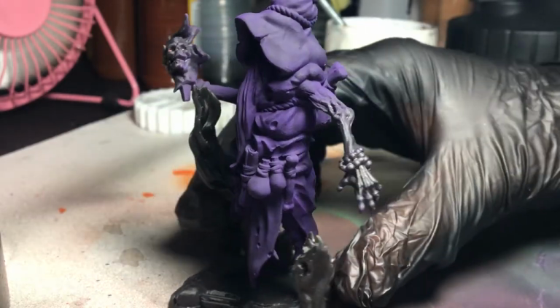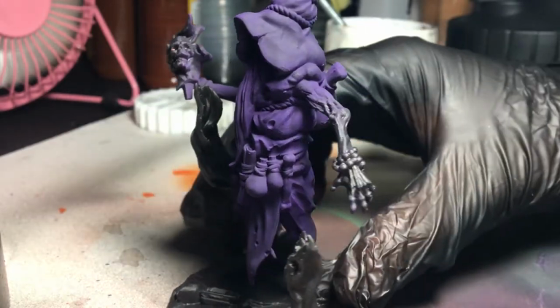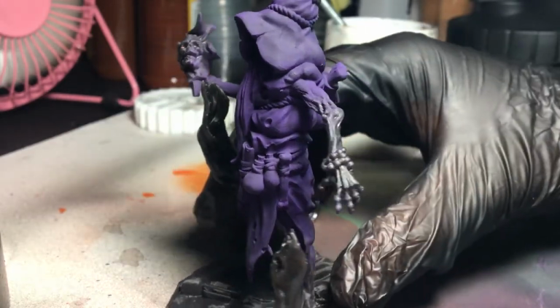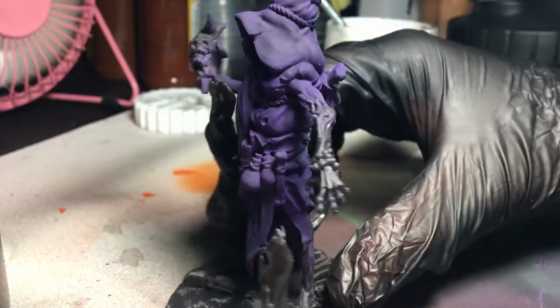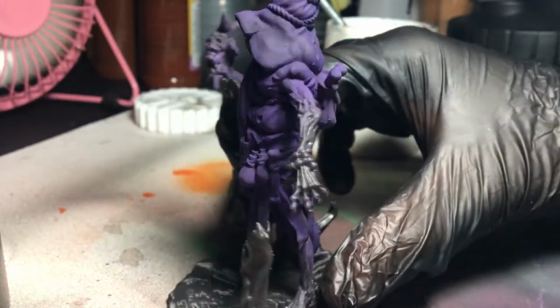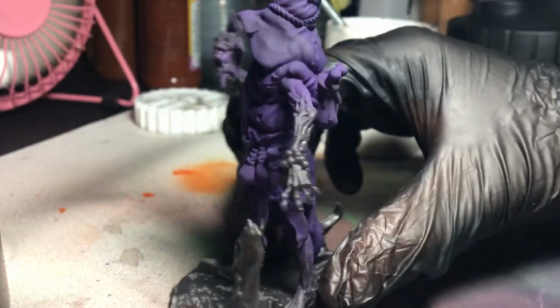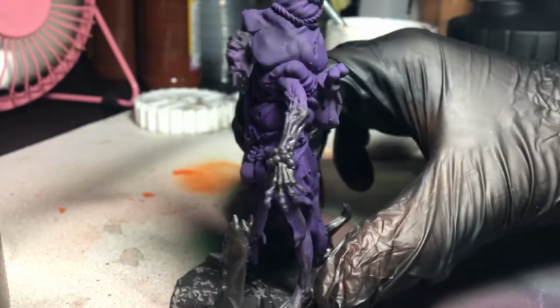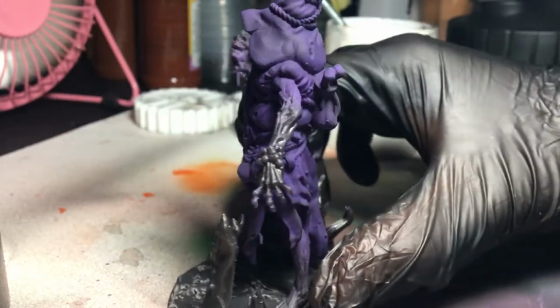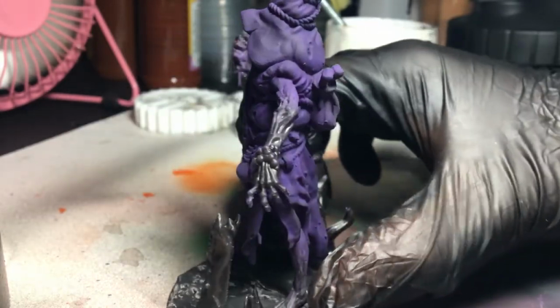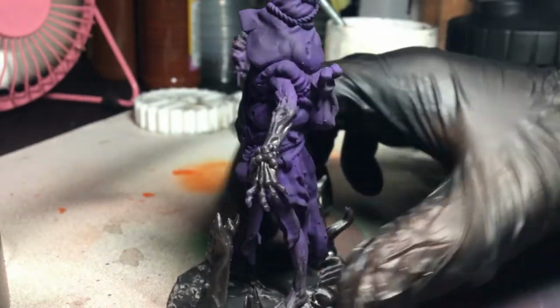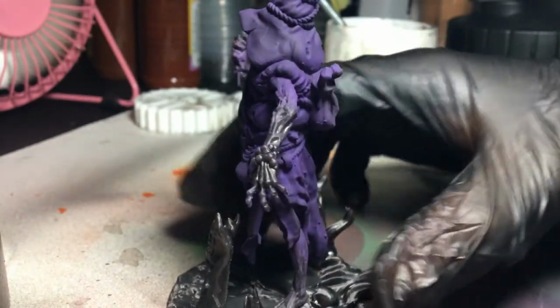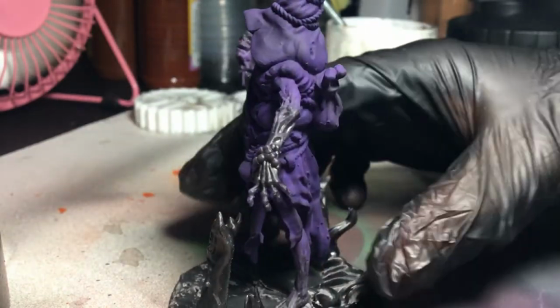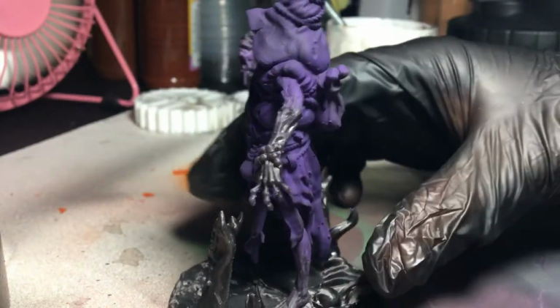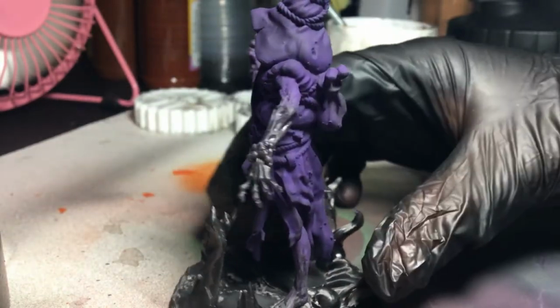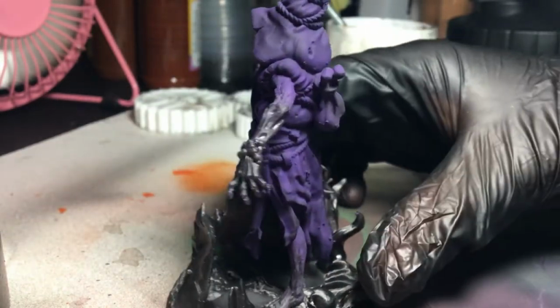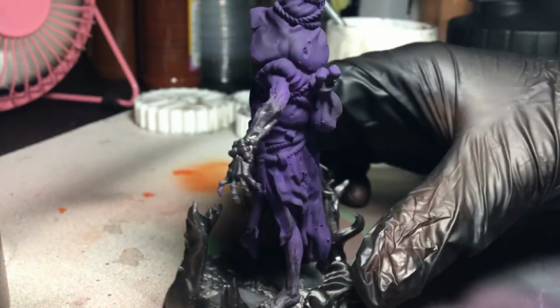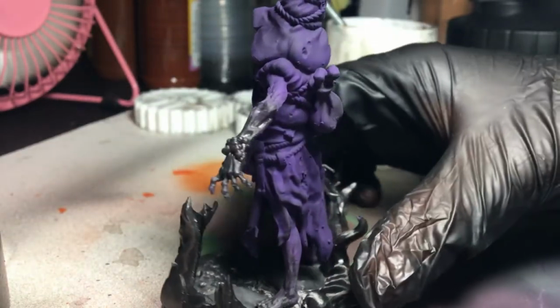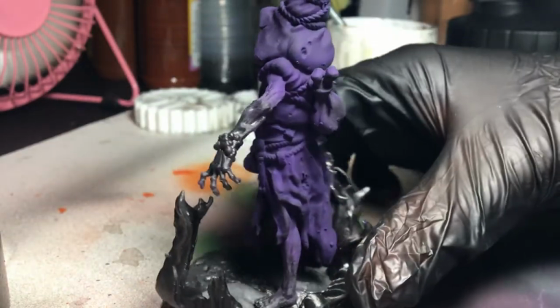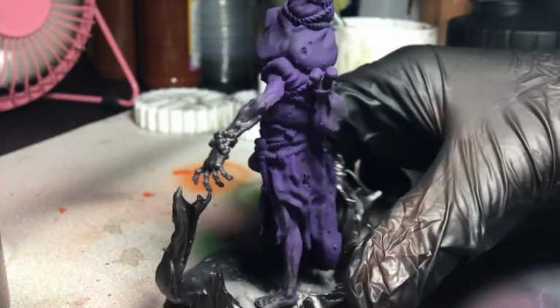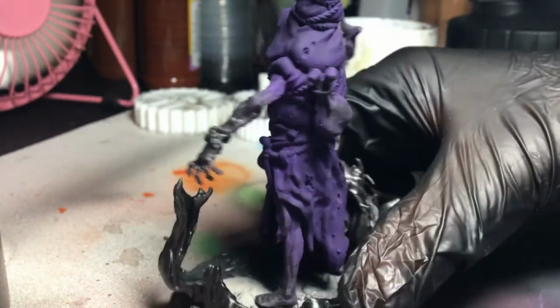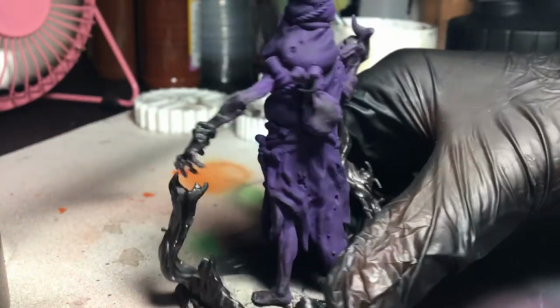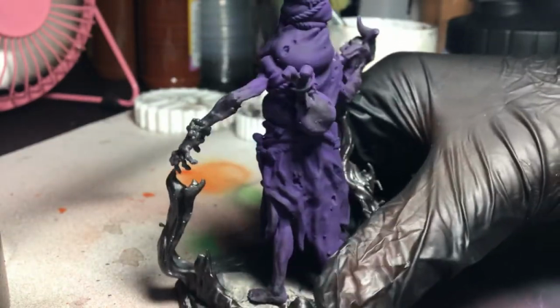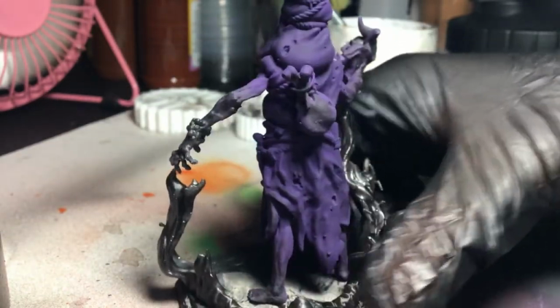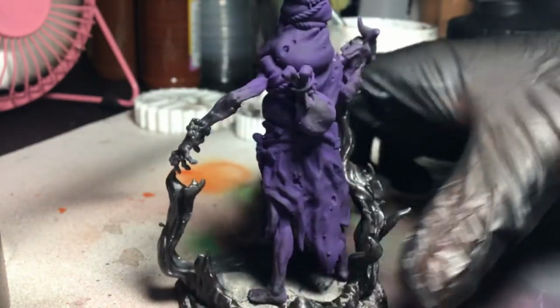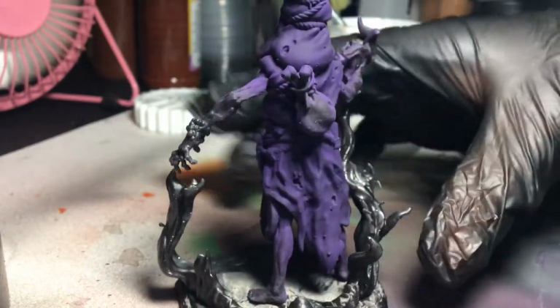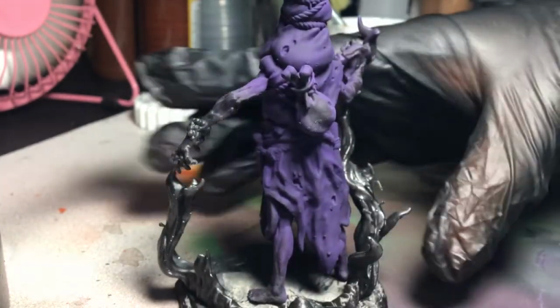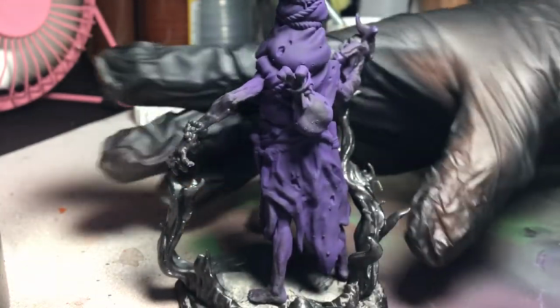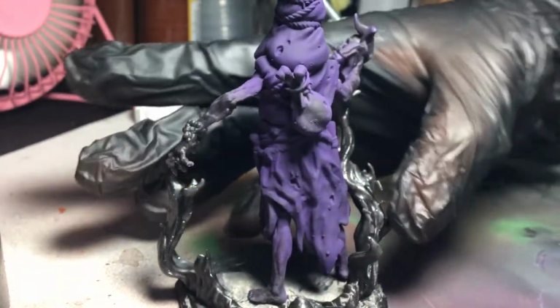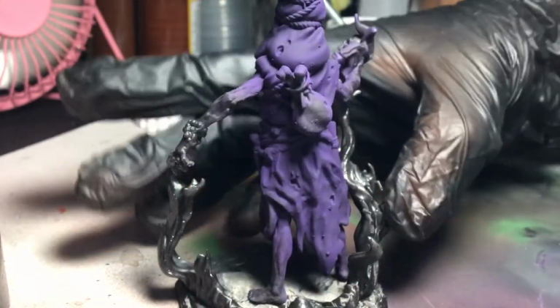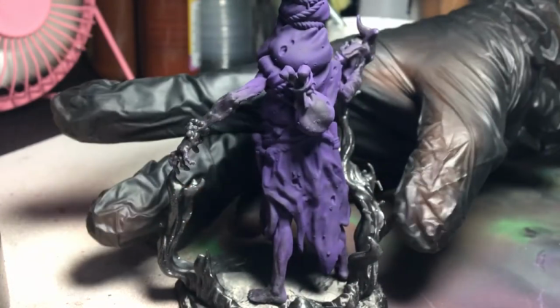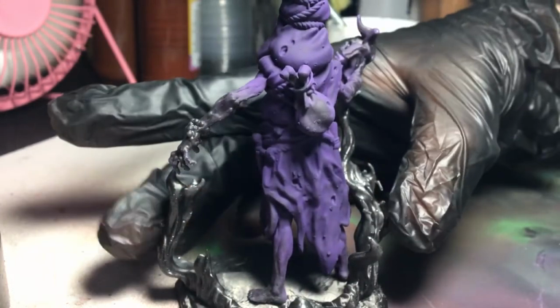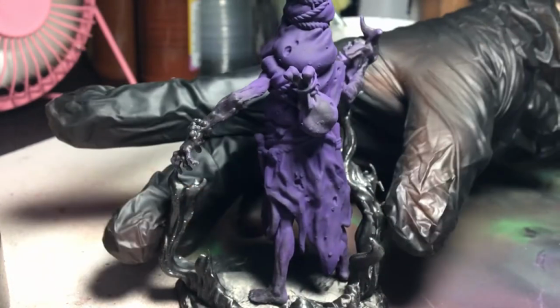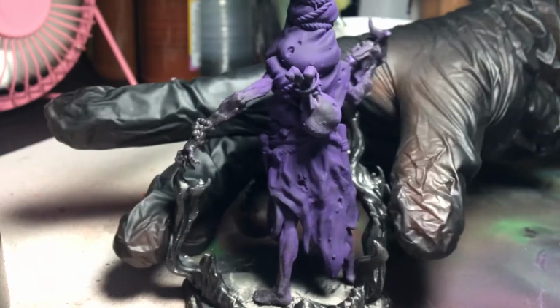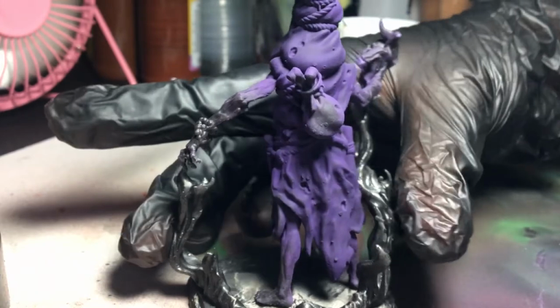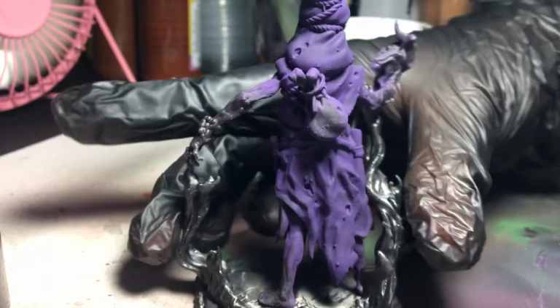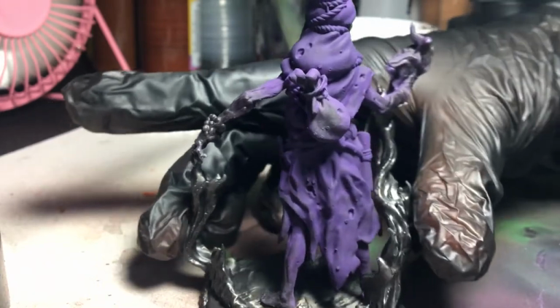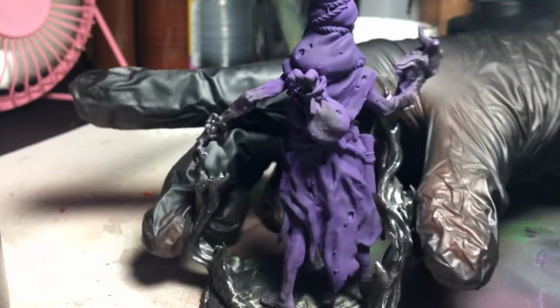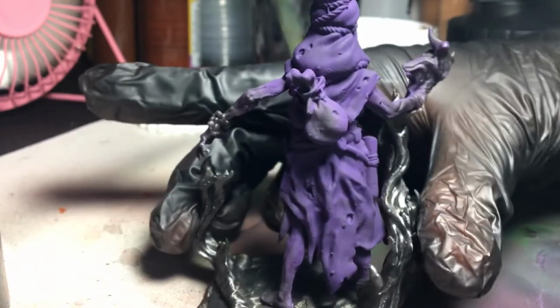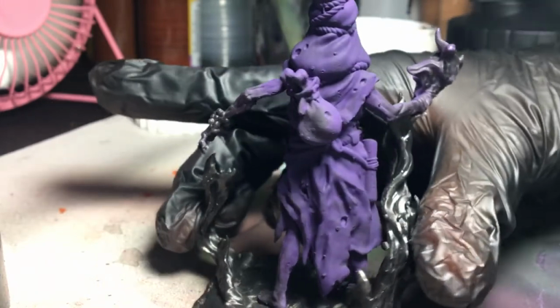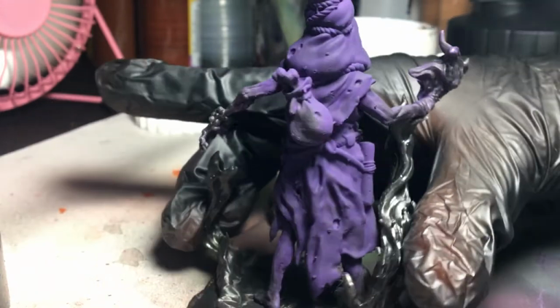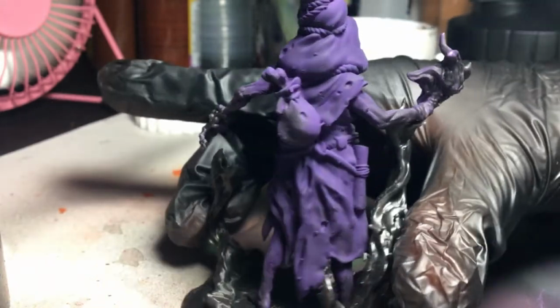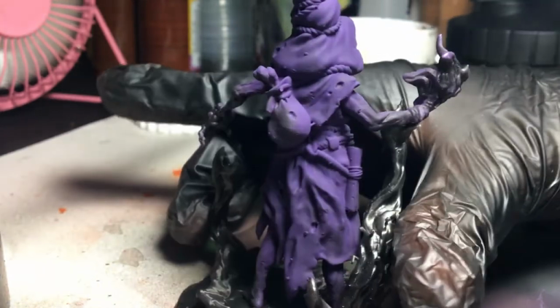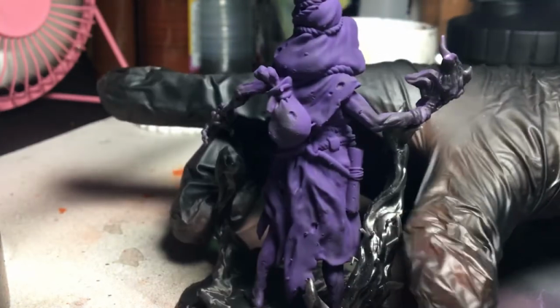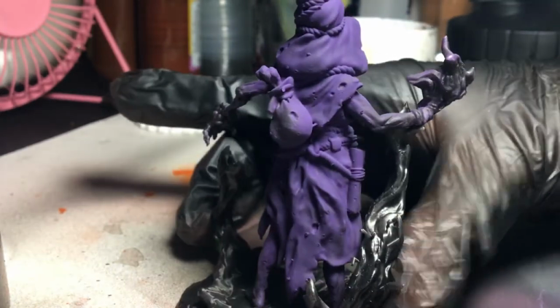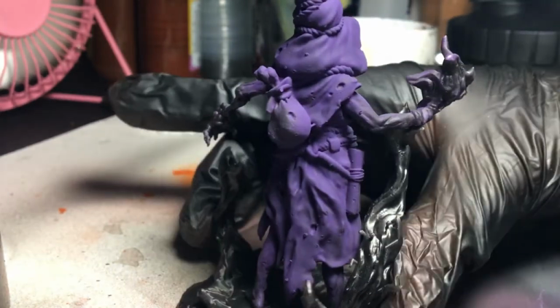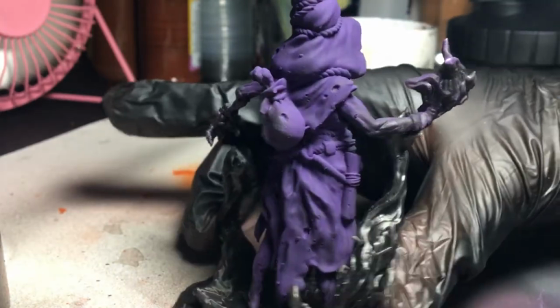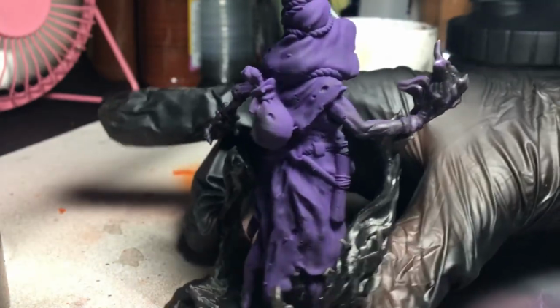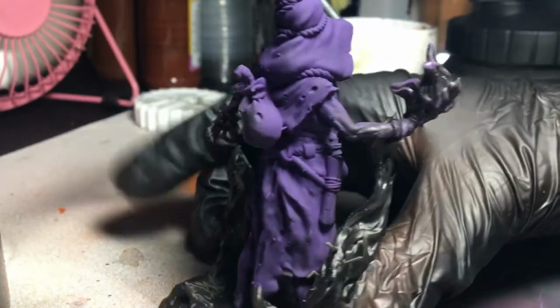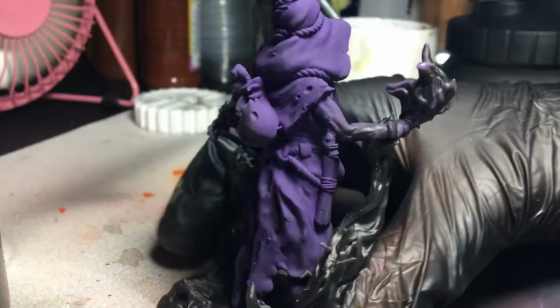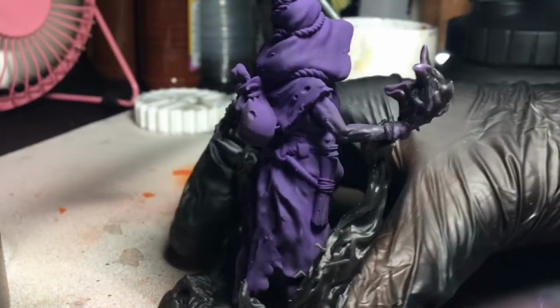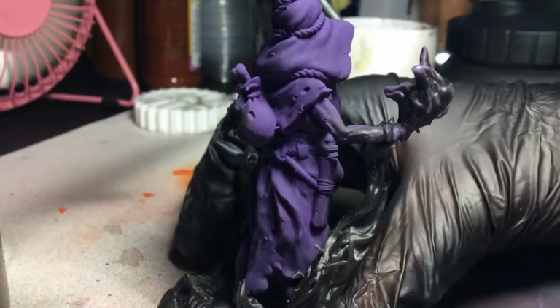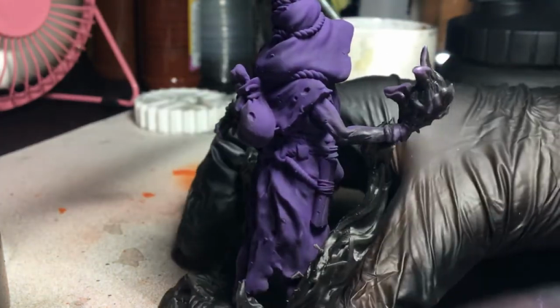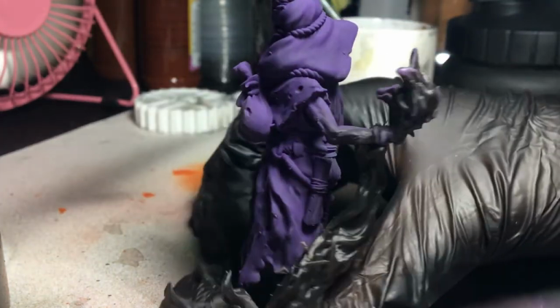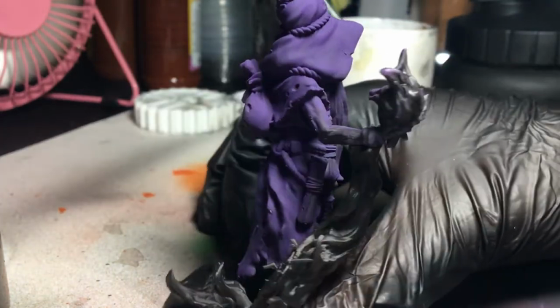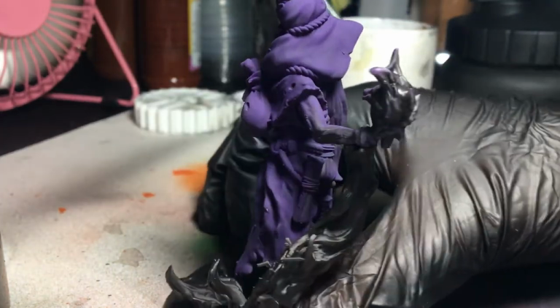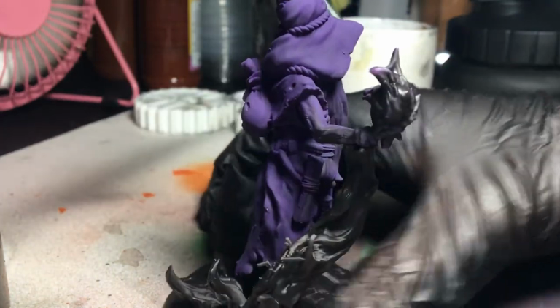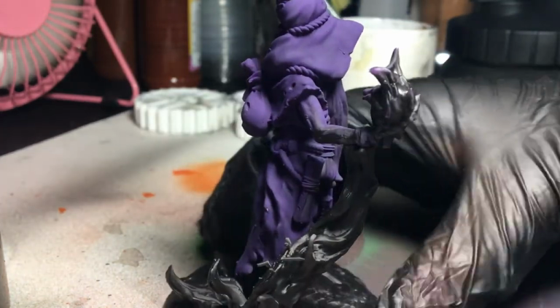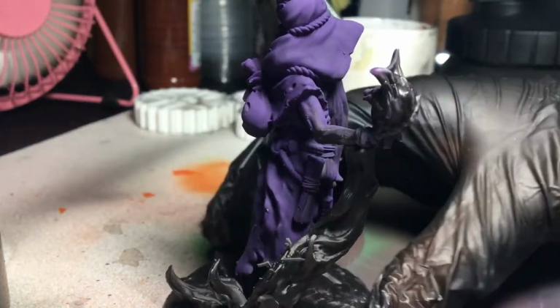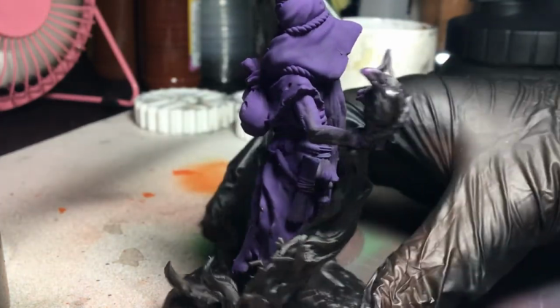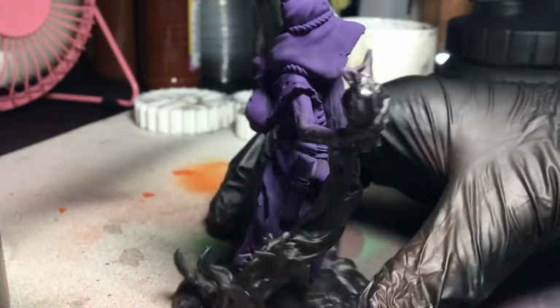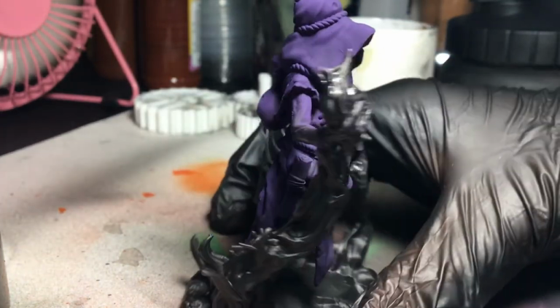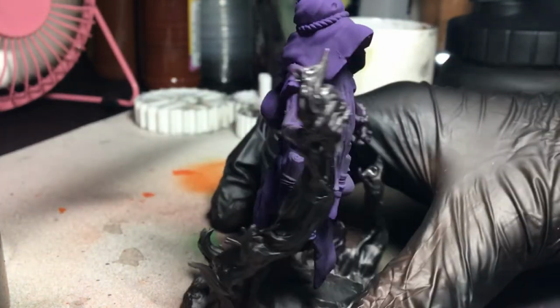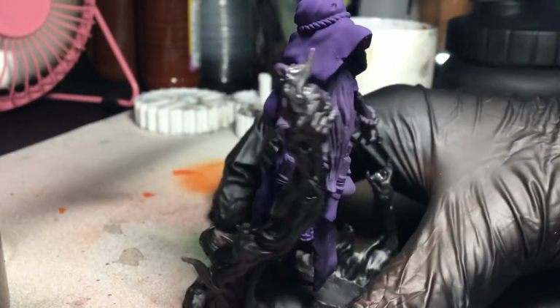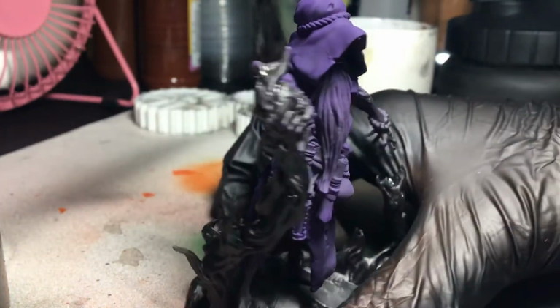In today's video we are going to be painting this awesome fire caster I got from my friends at Warped Rider Games so I can be part of their Halloween painting contest.